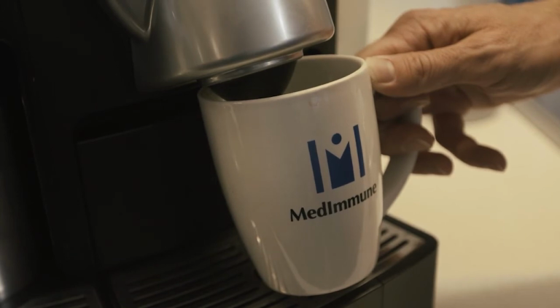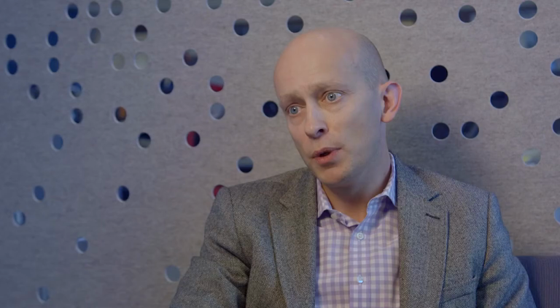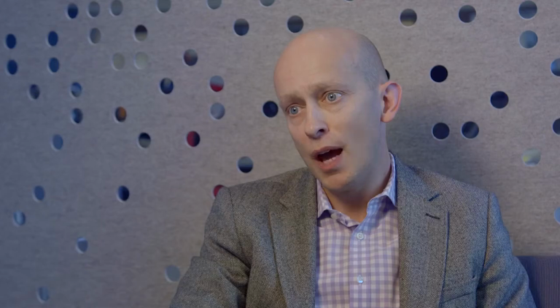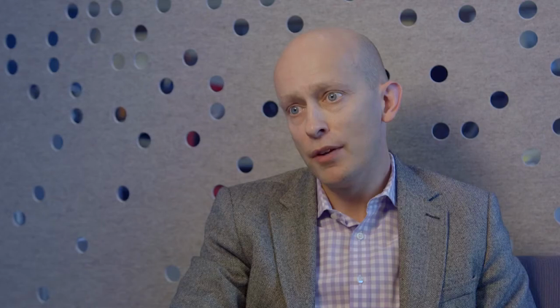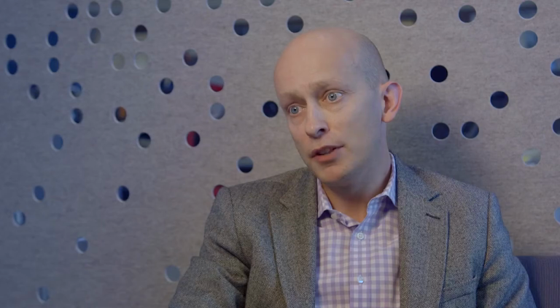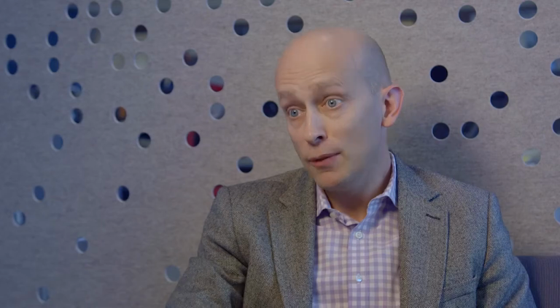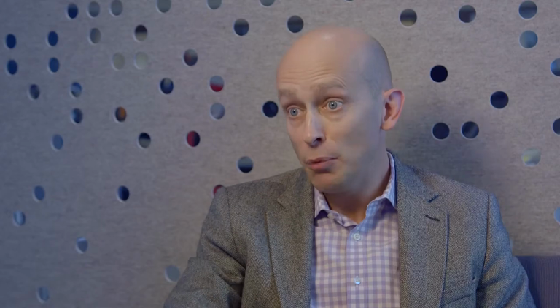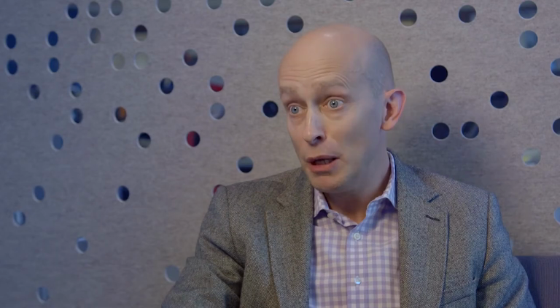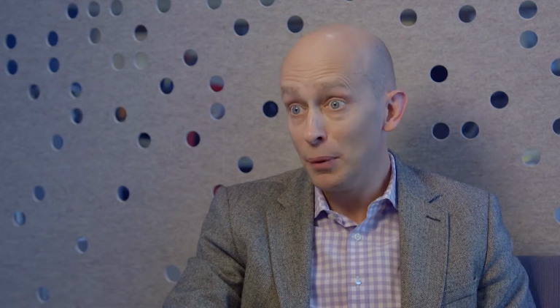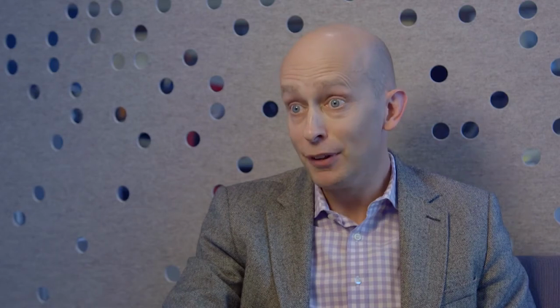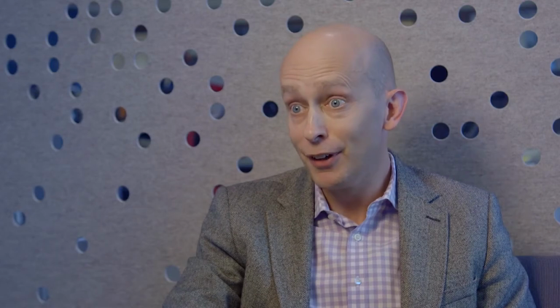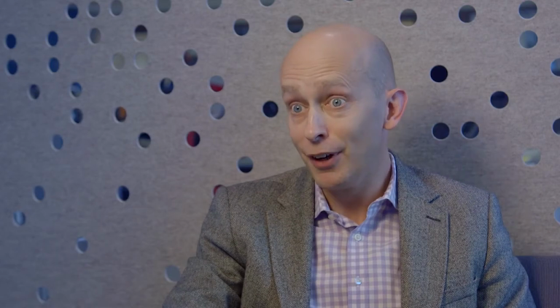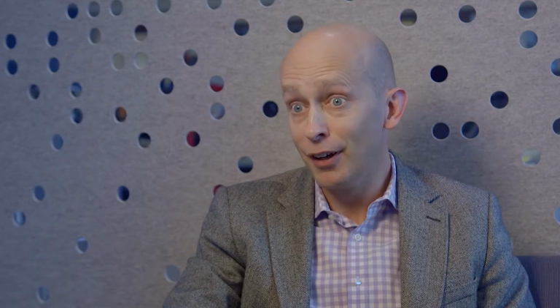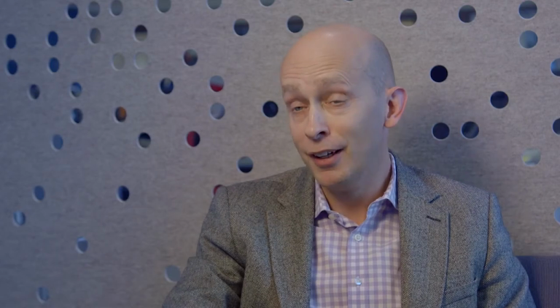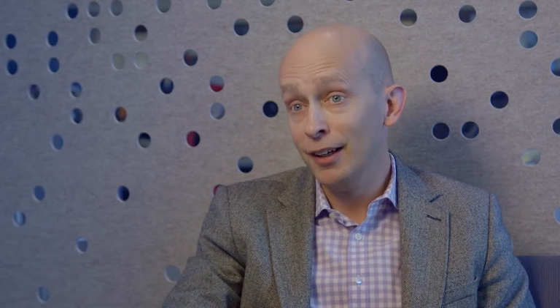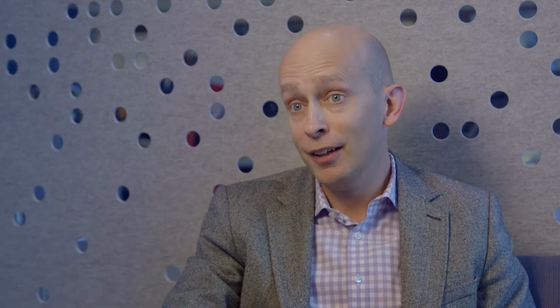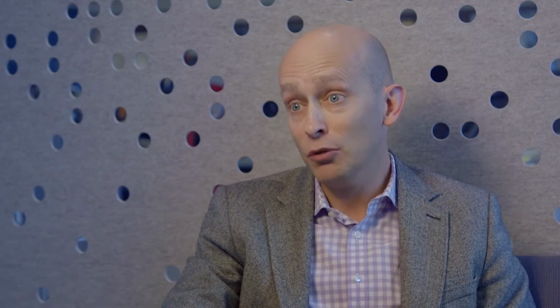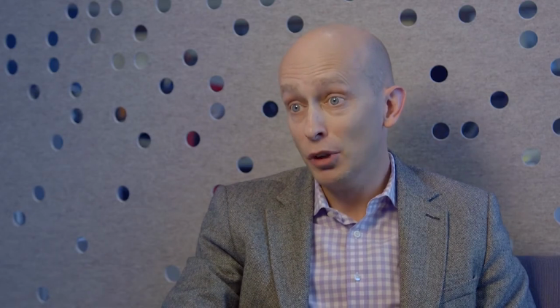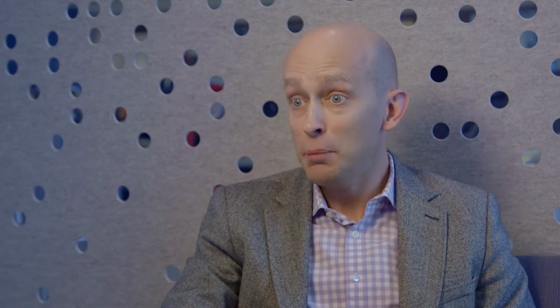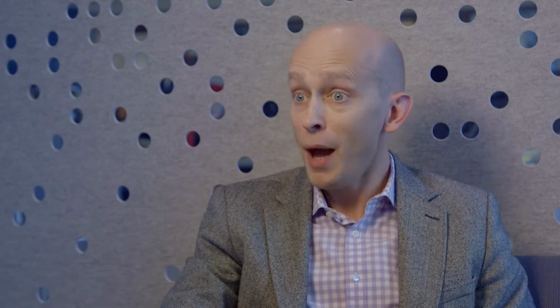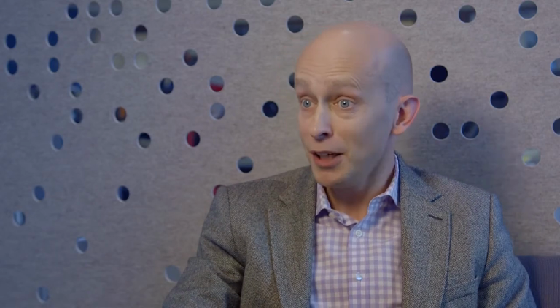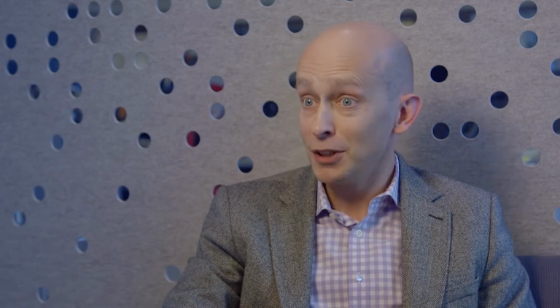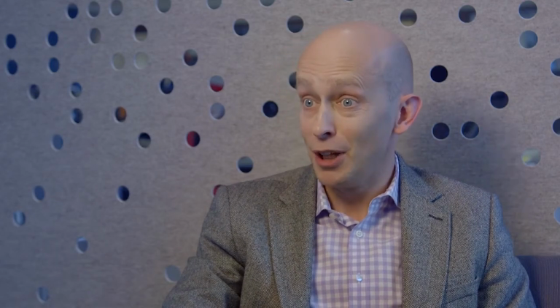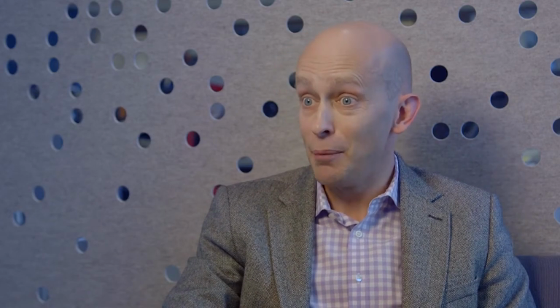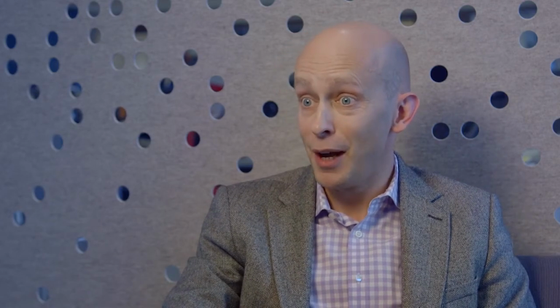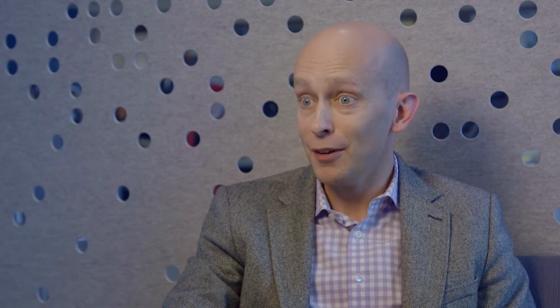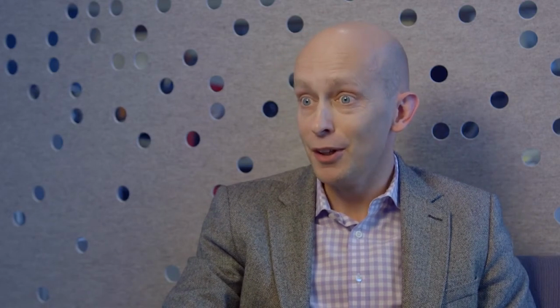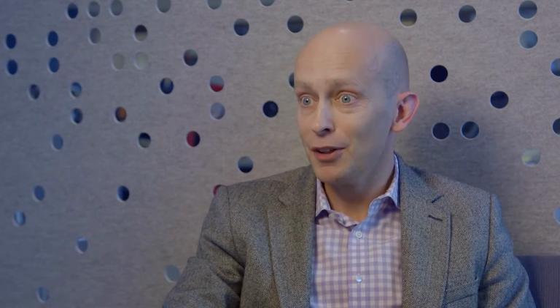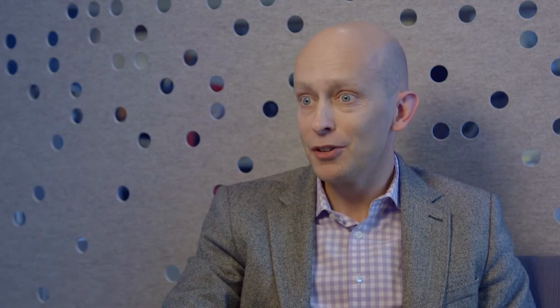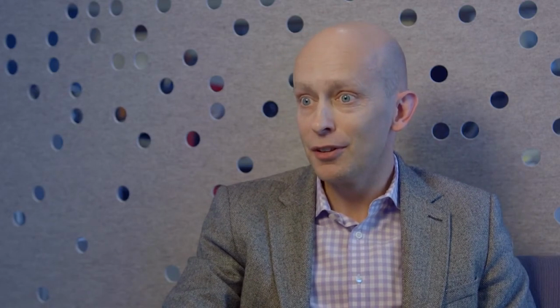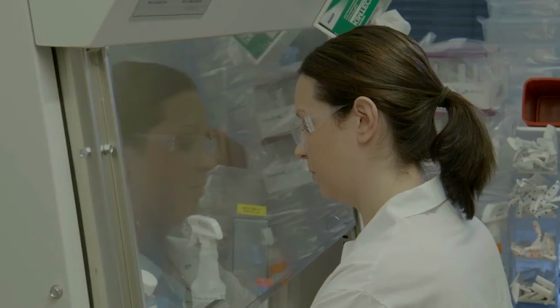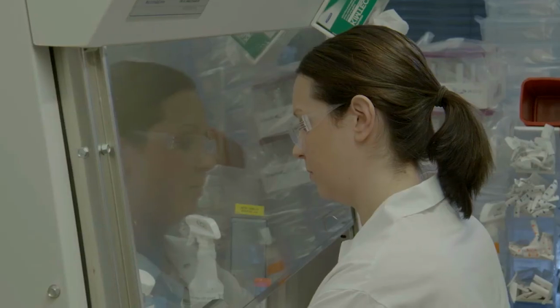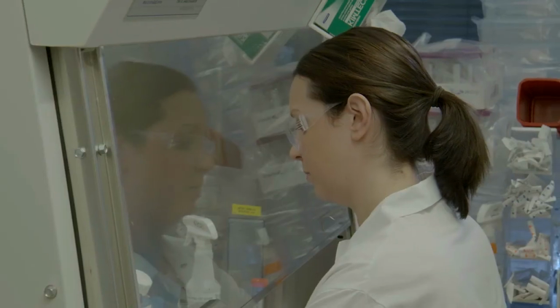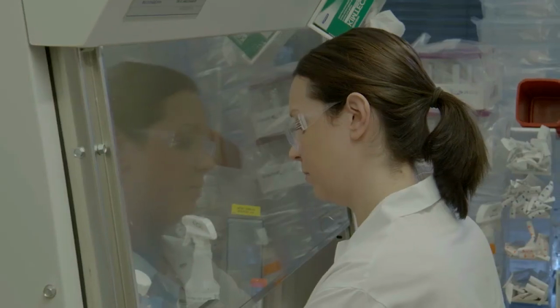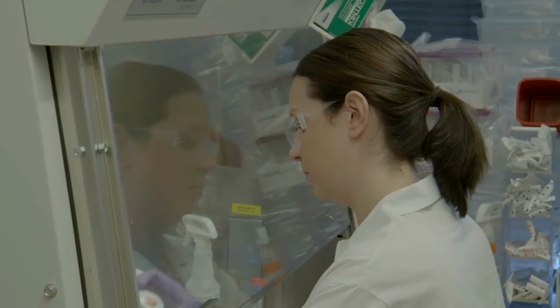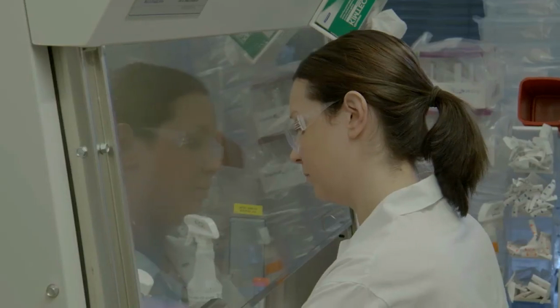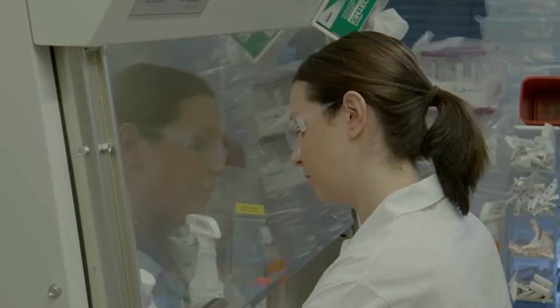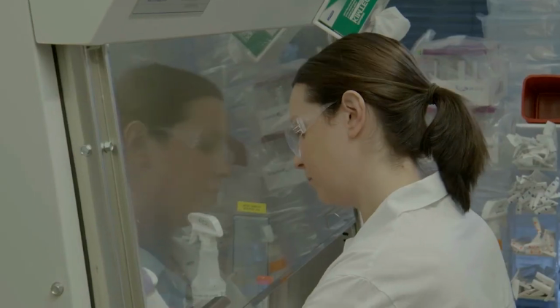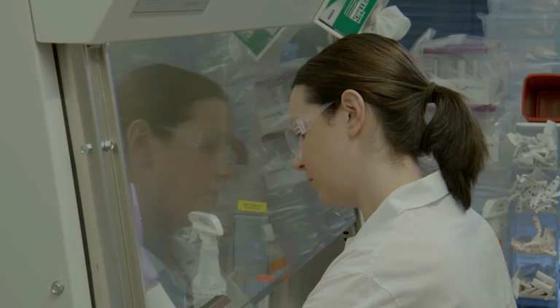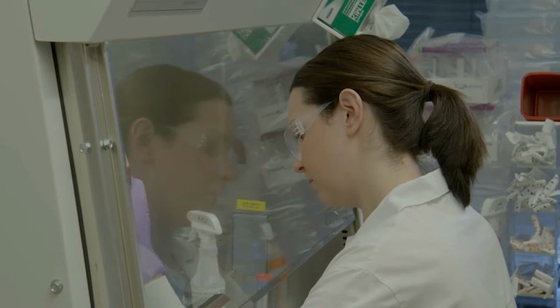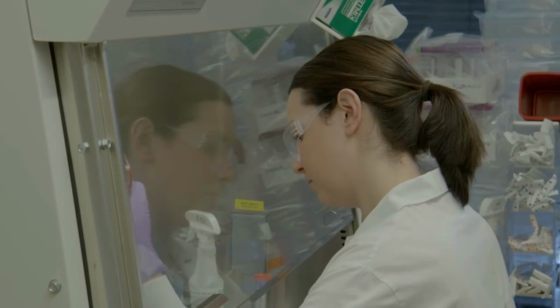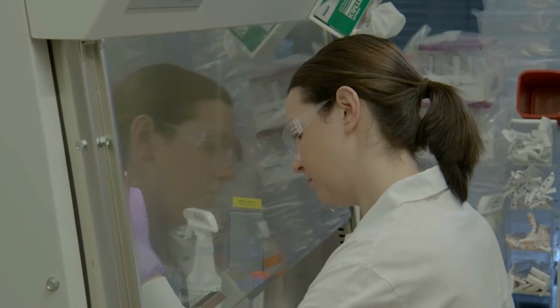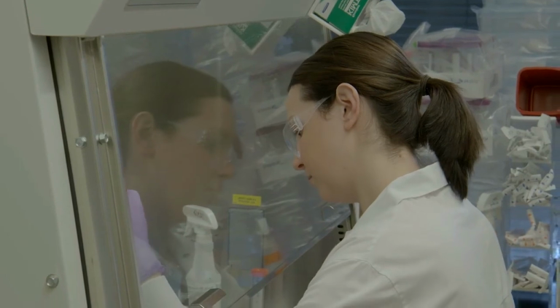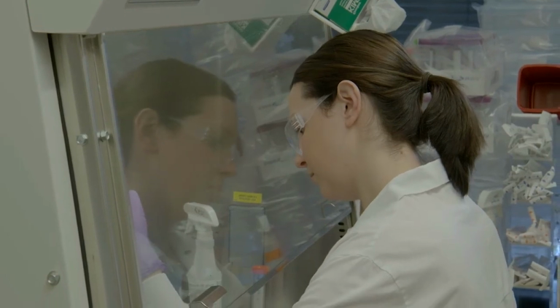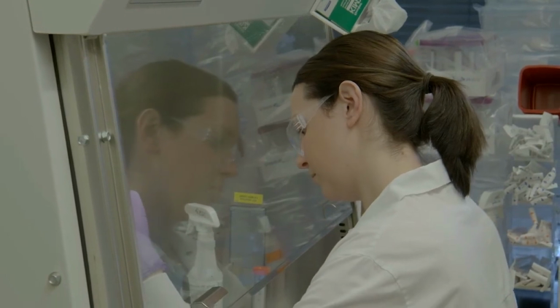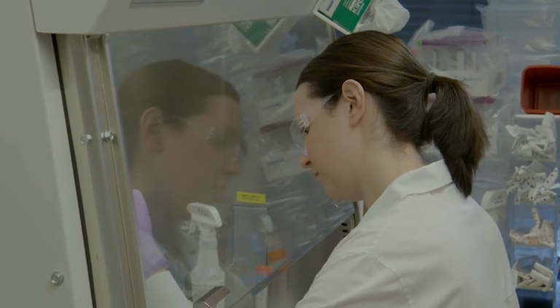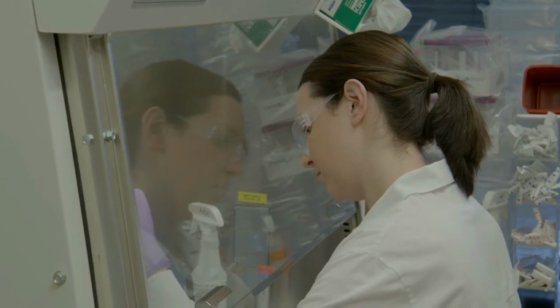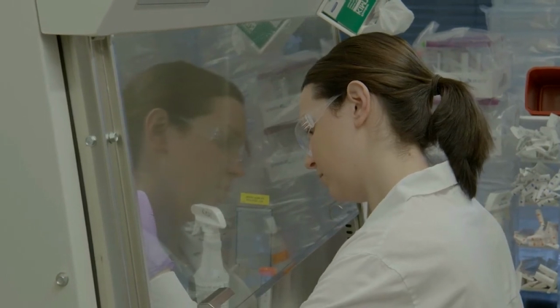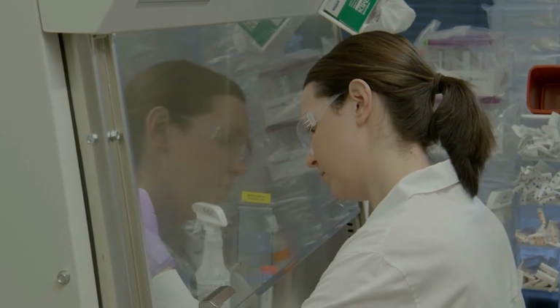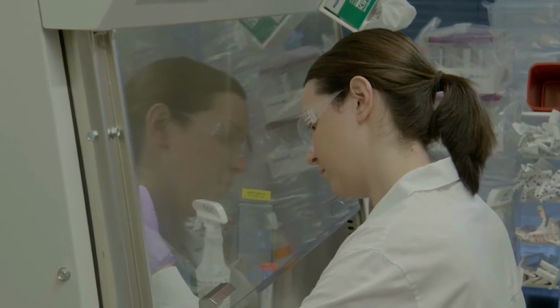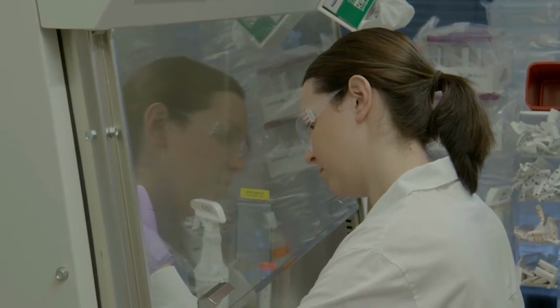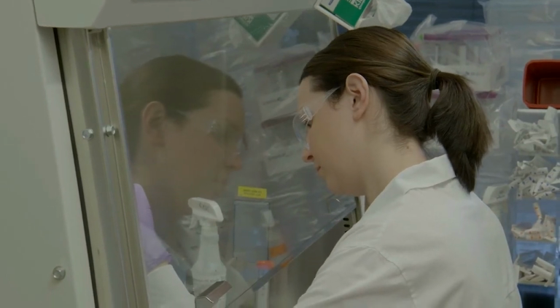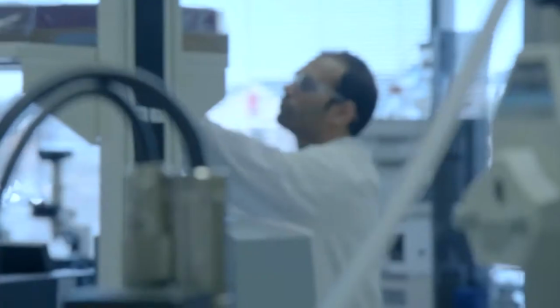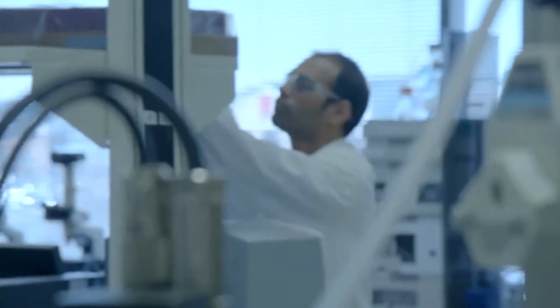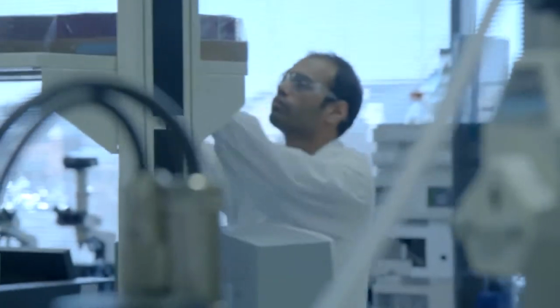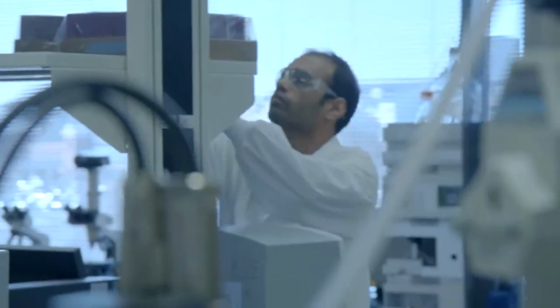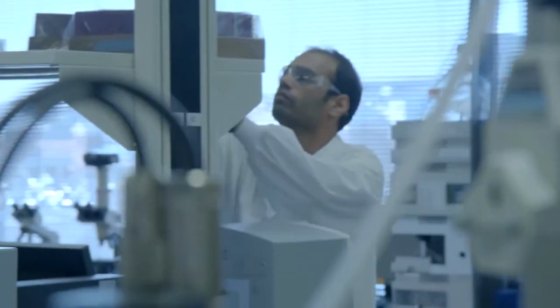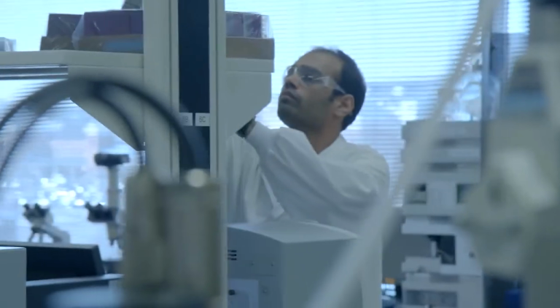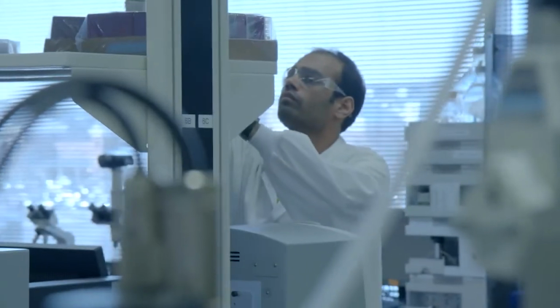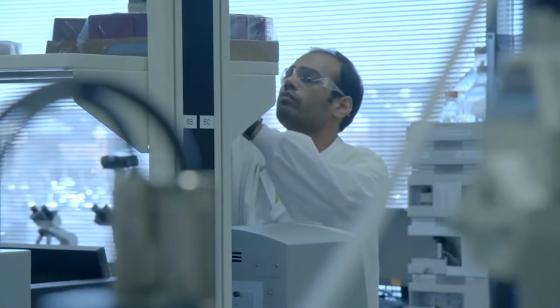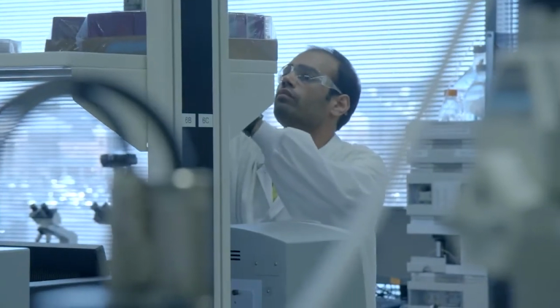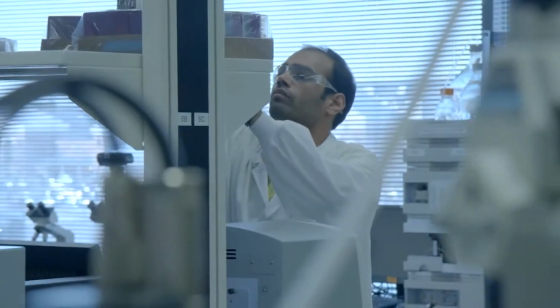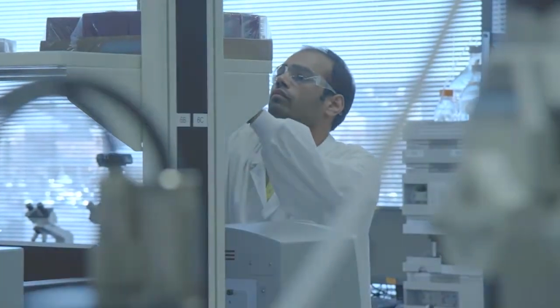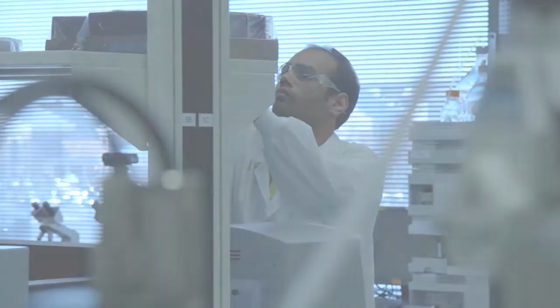We have a team of people that are really passionate about this, and they want to make the way they work sustainable — so it's fantastic.